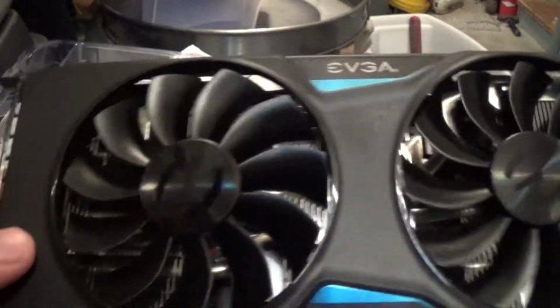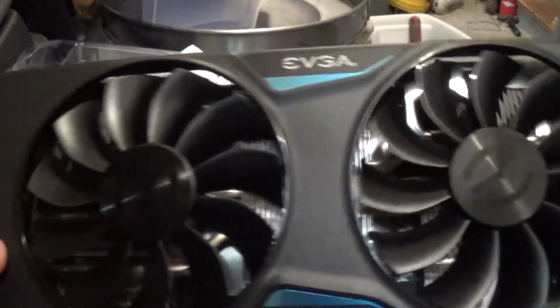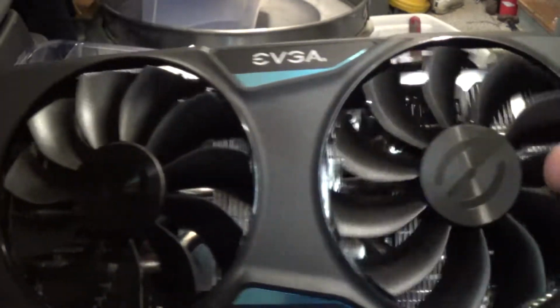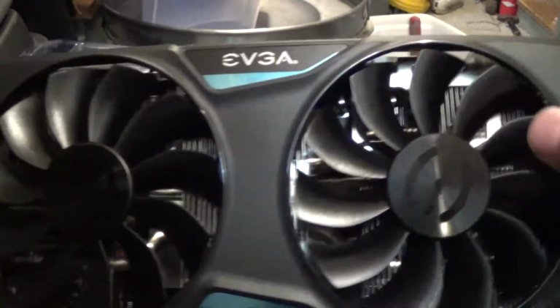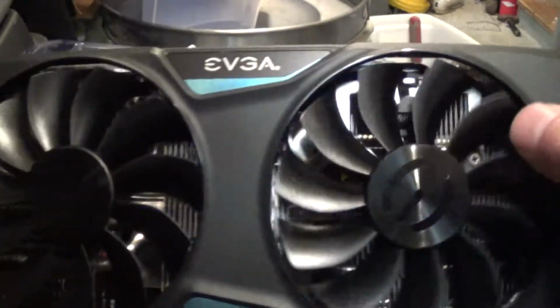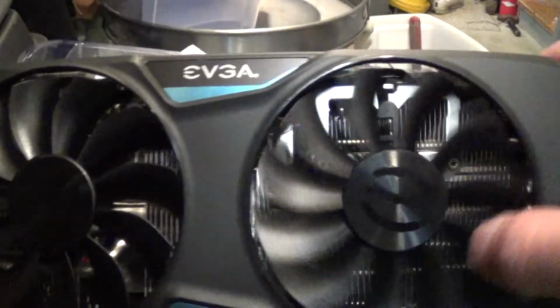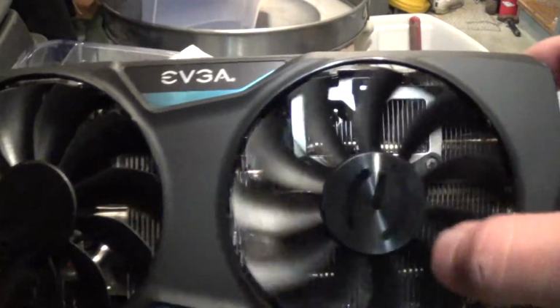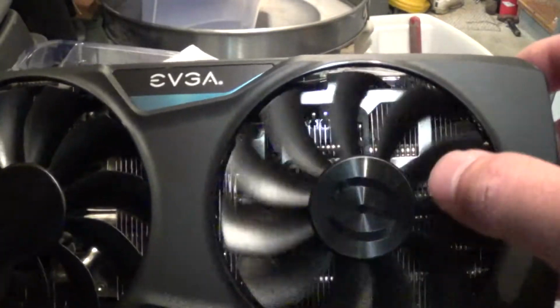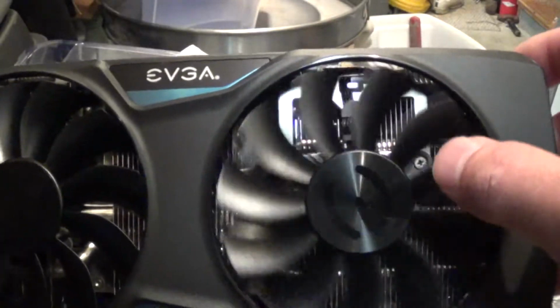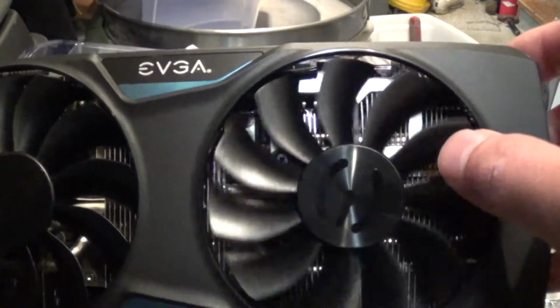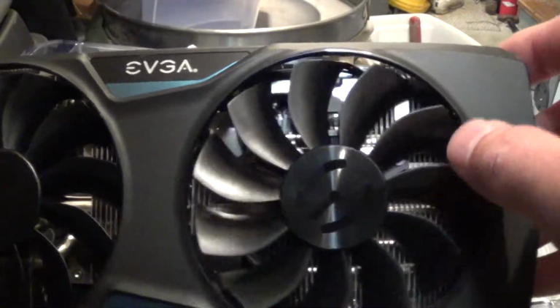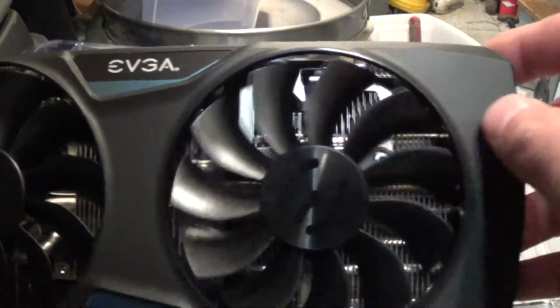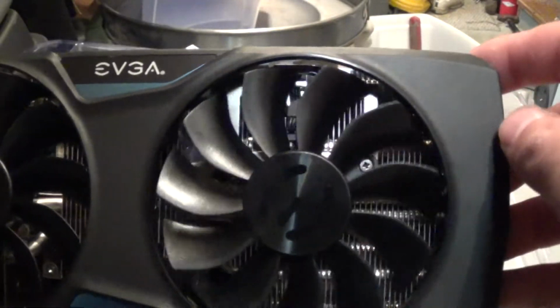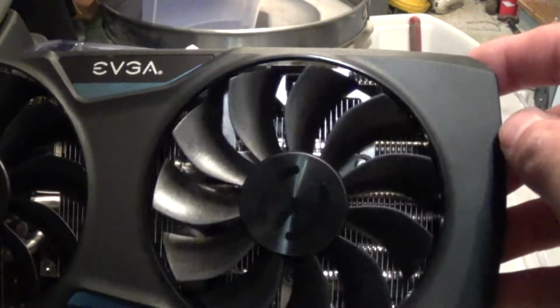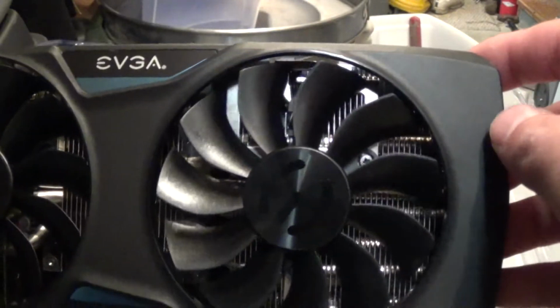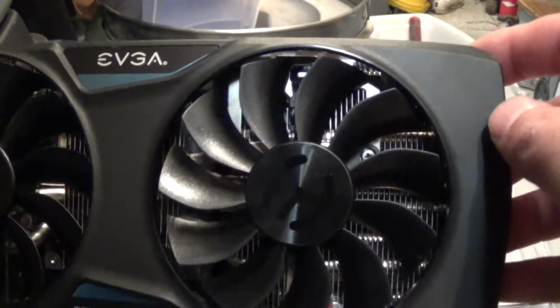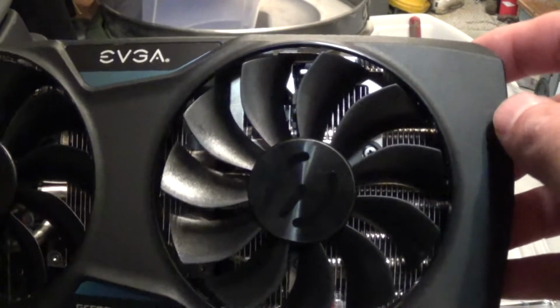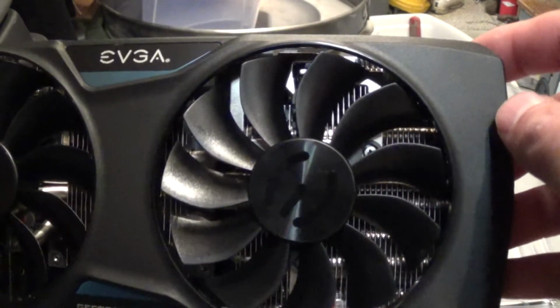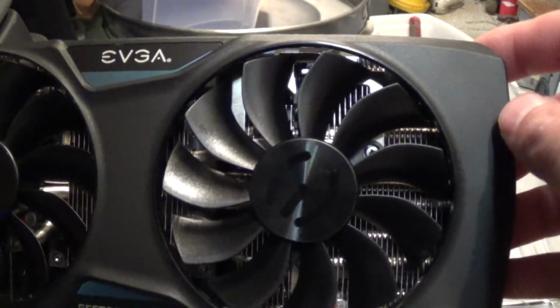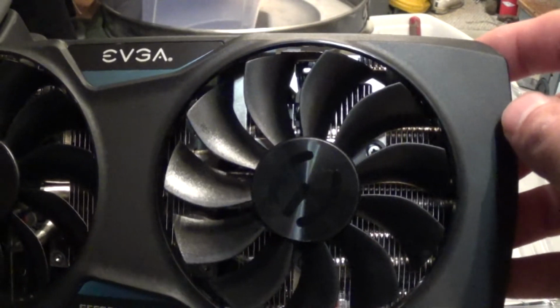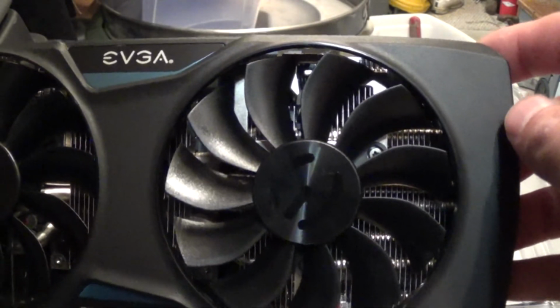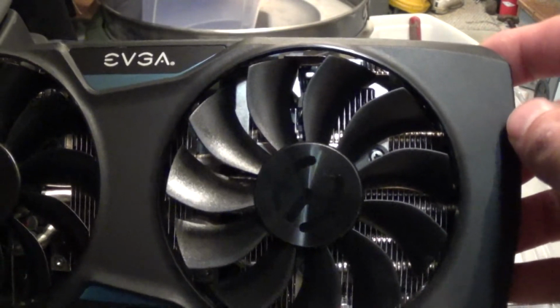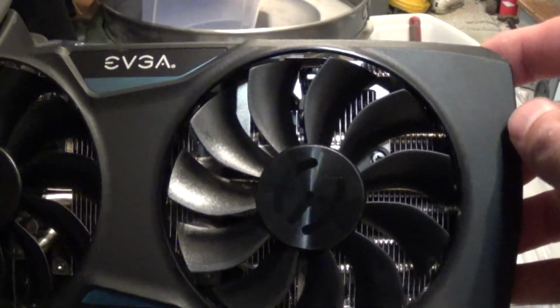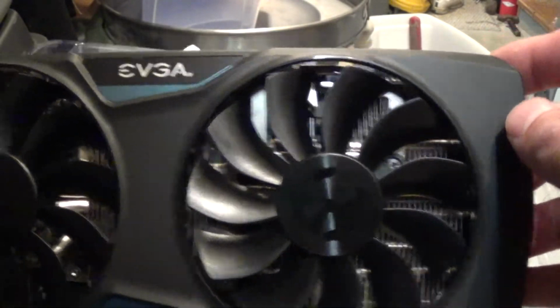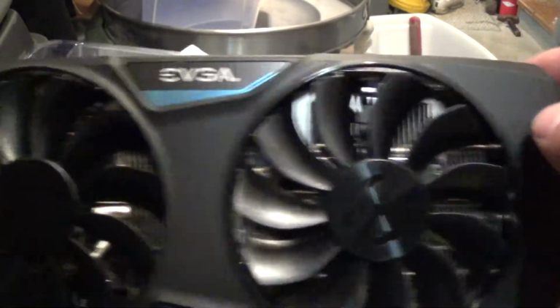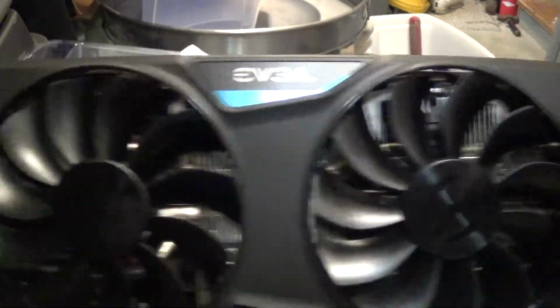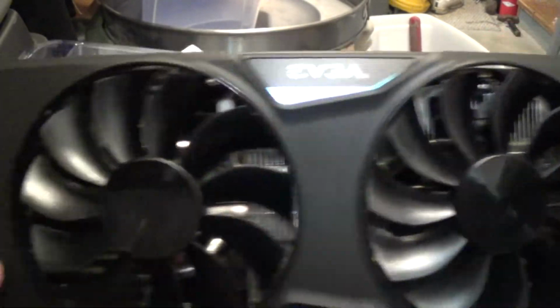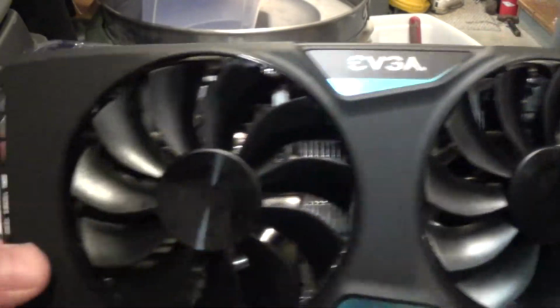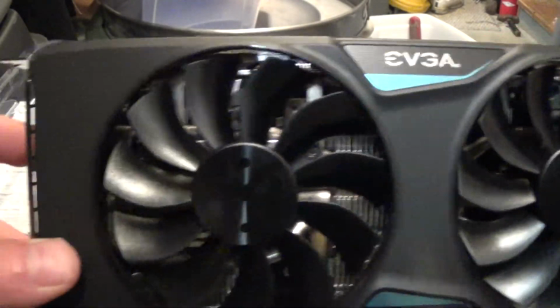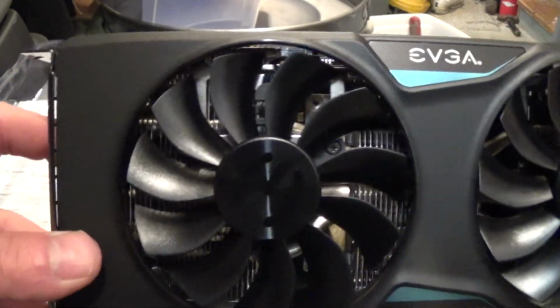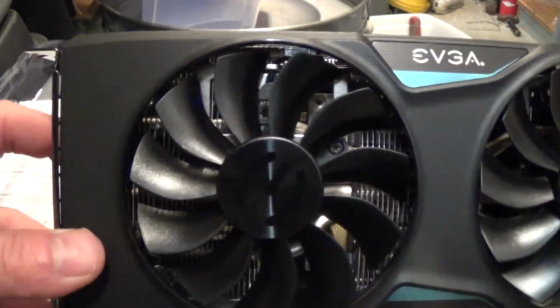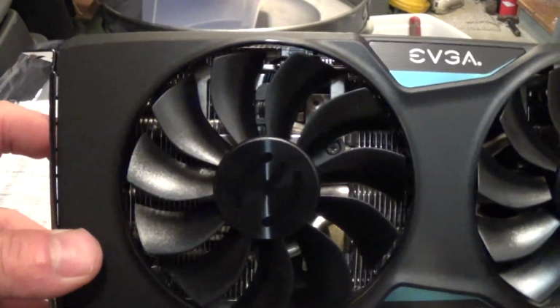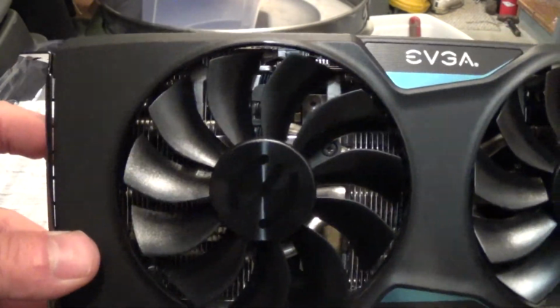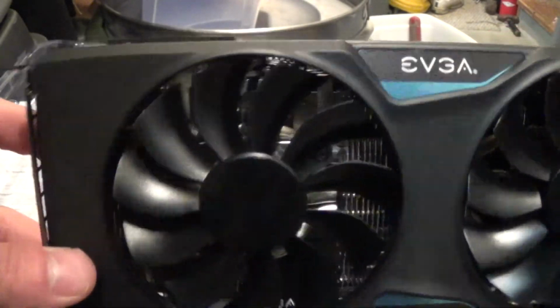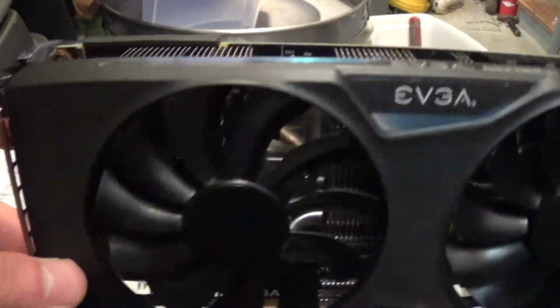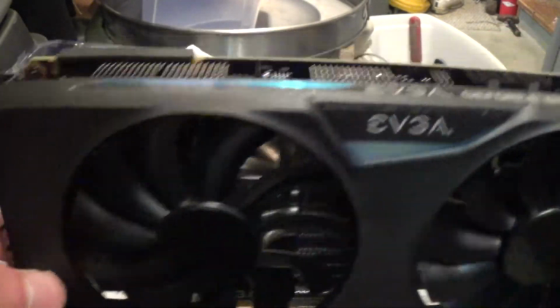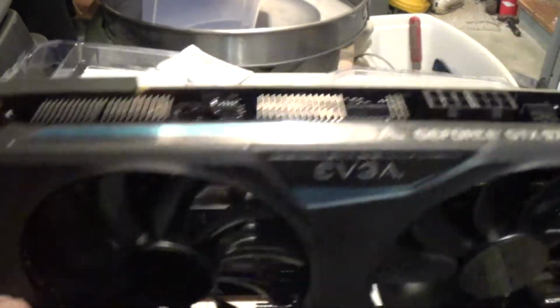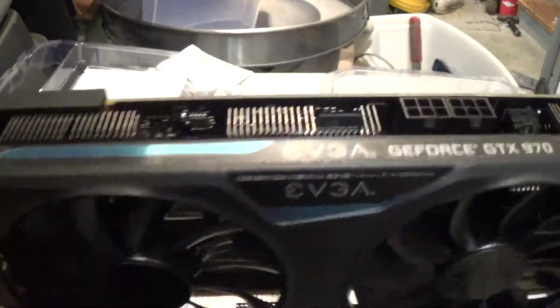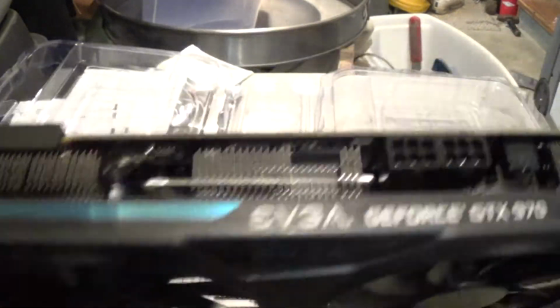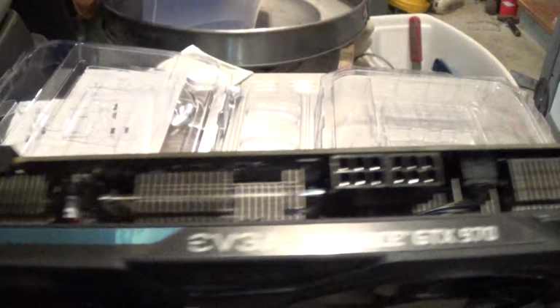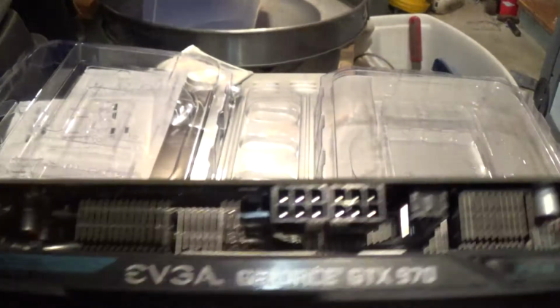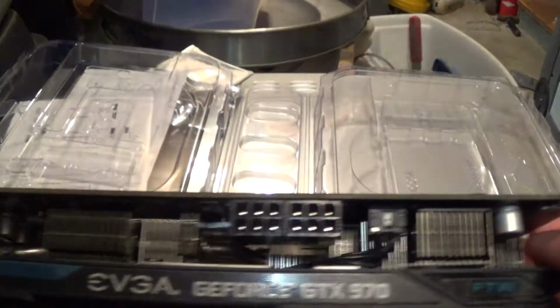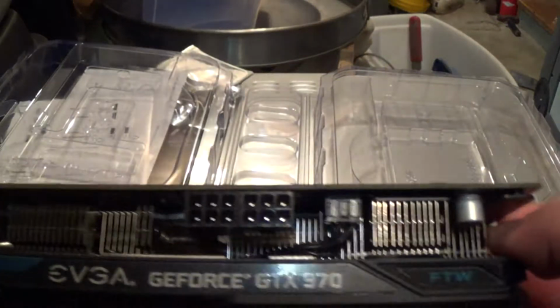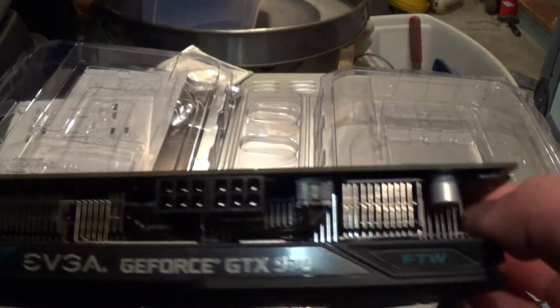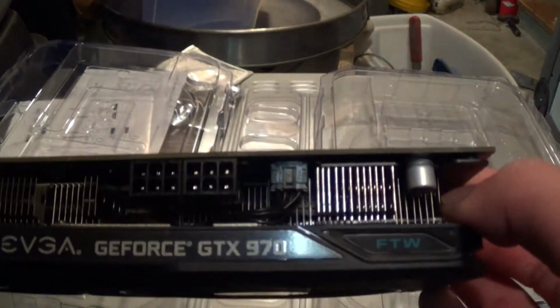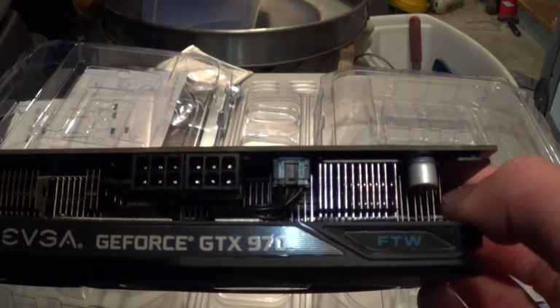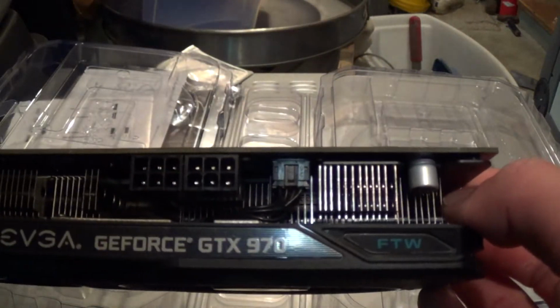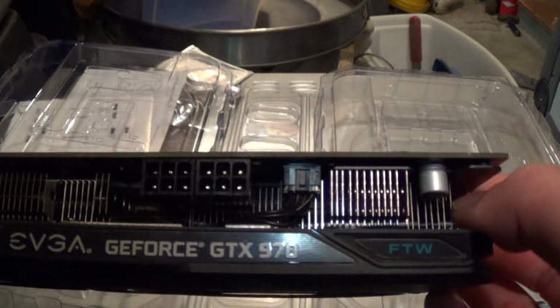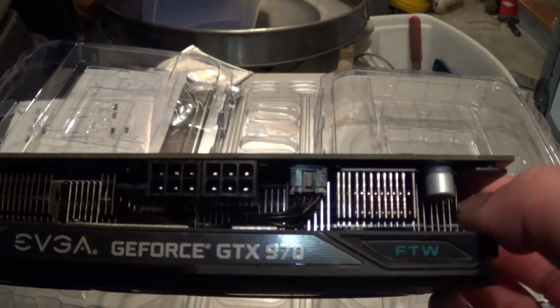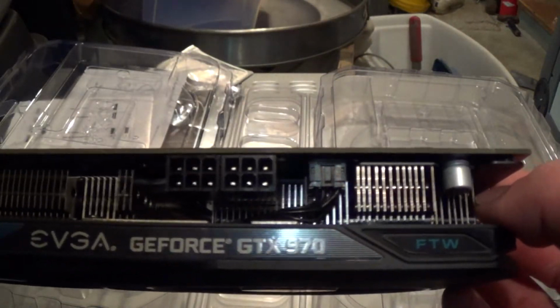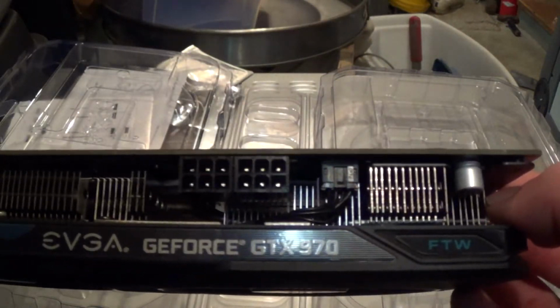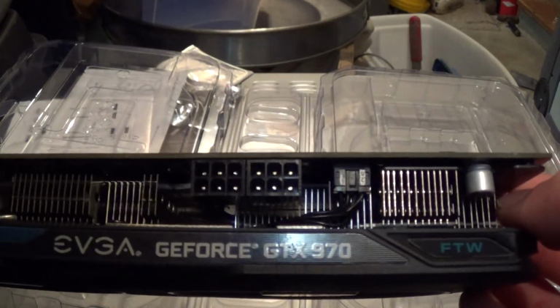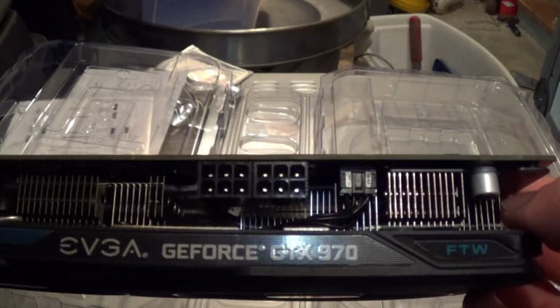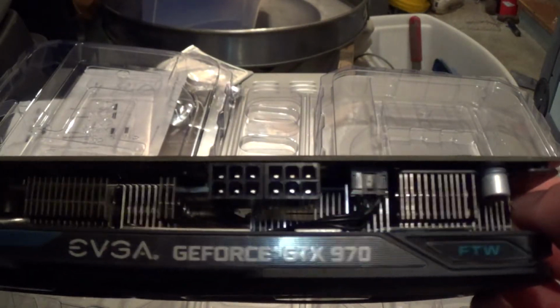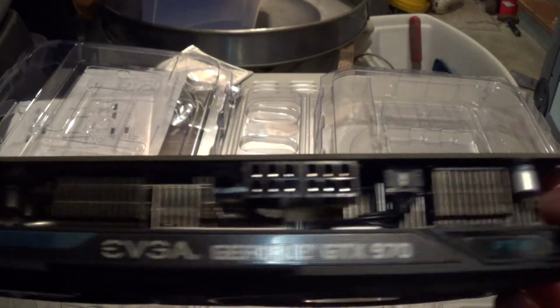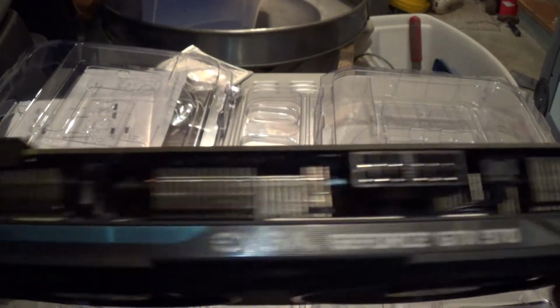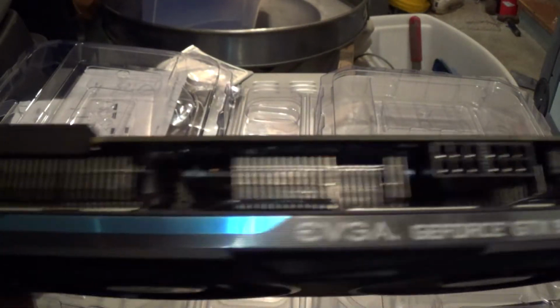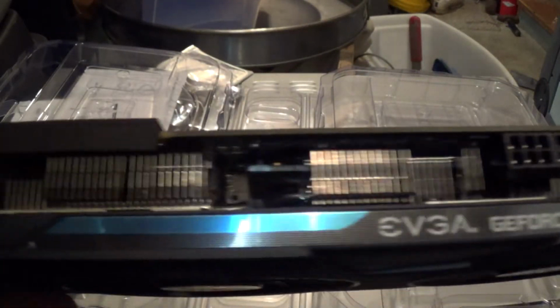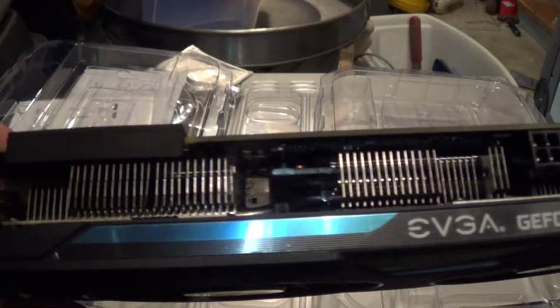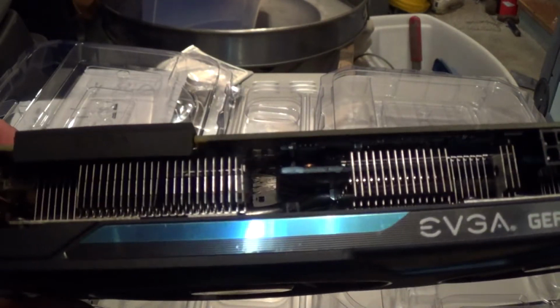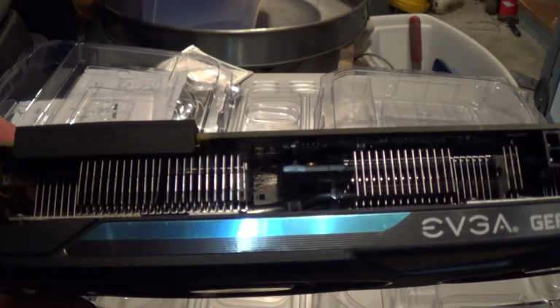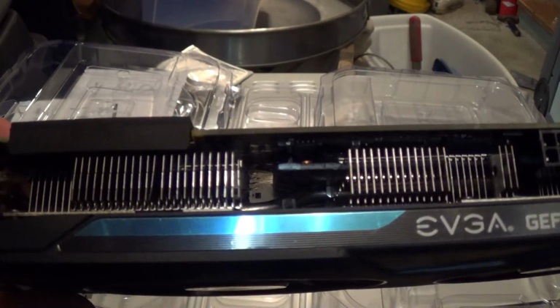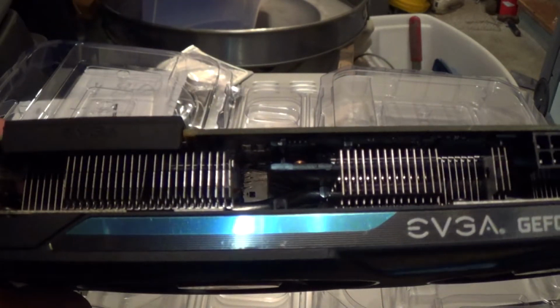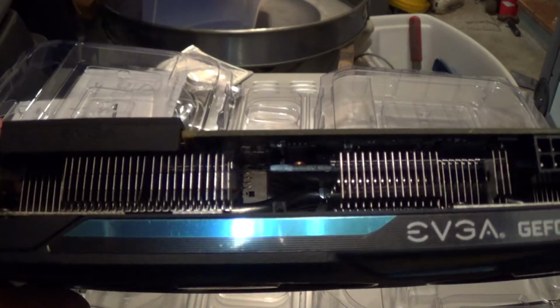Overall, a great graphics card for the money if you're looking for gaming. This is going to be a popular card for the upcoming months.